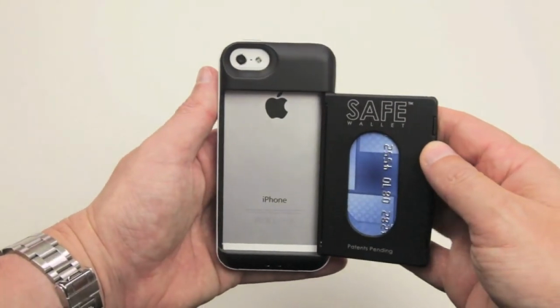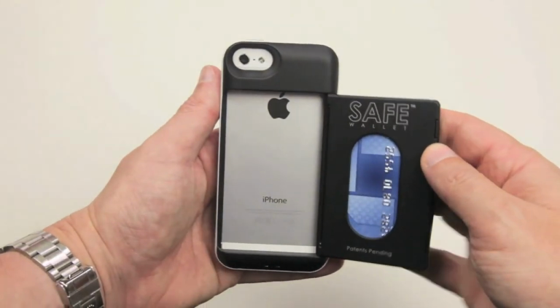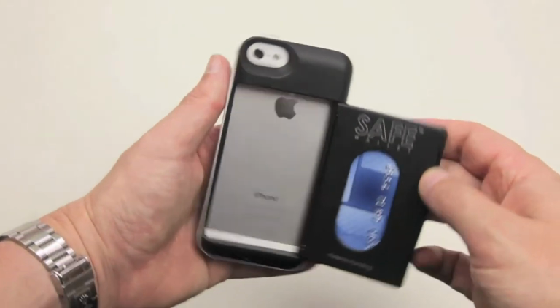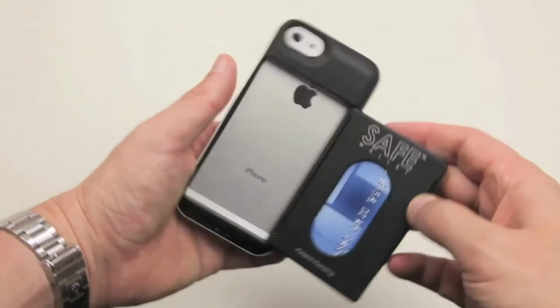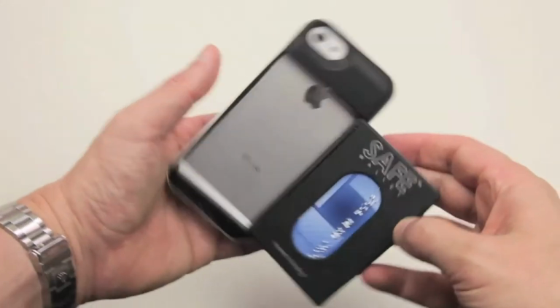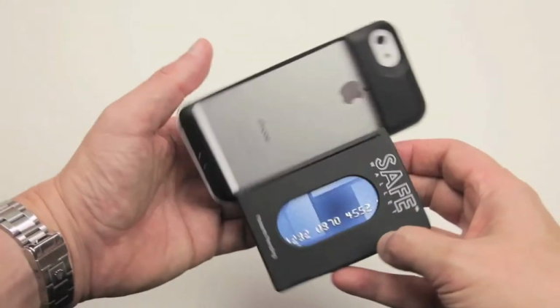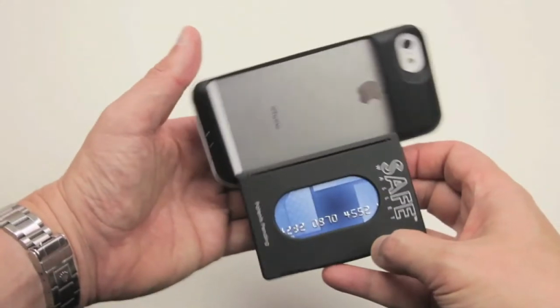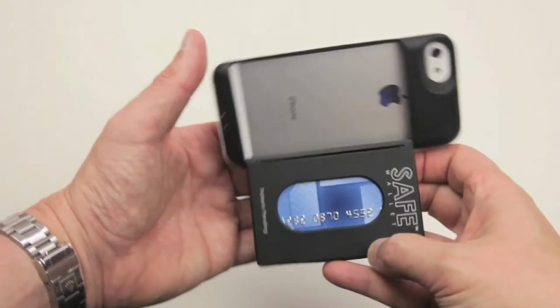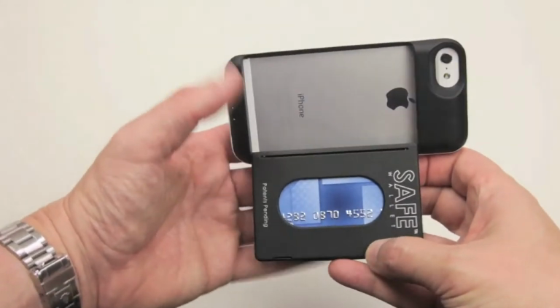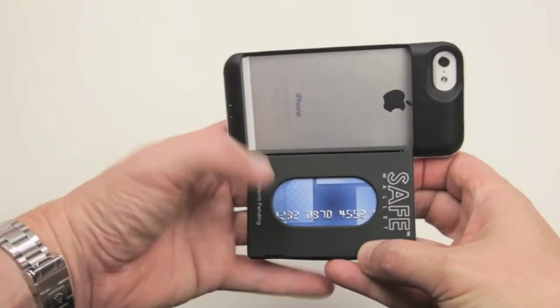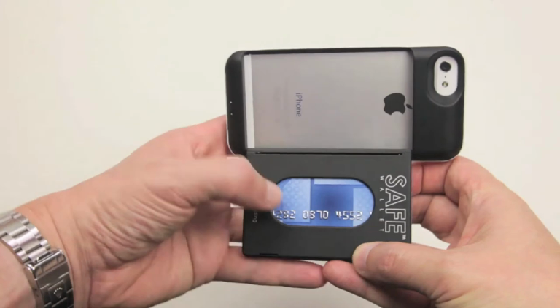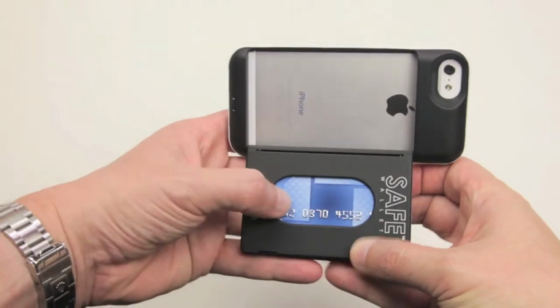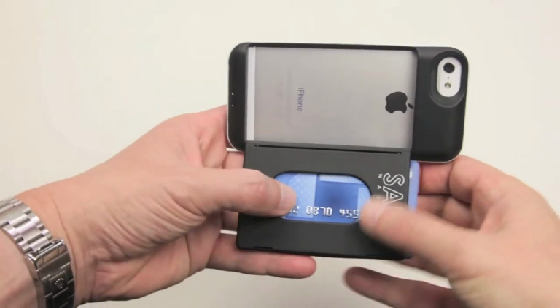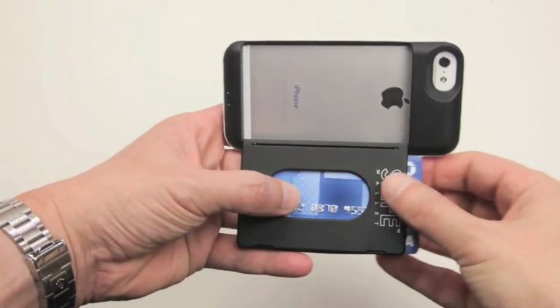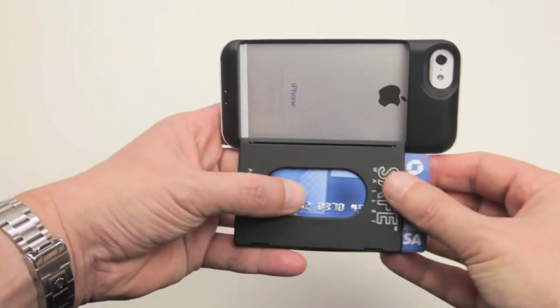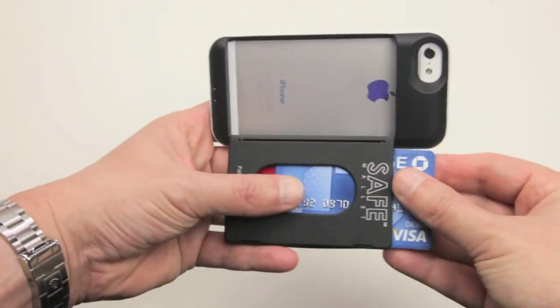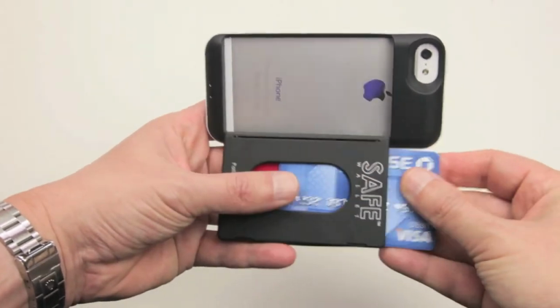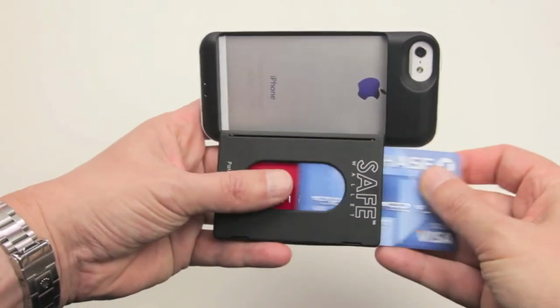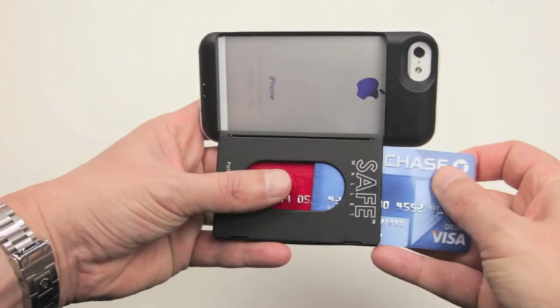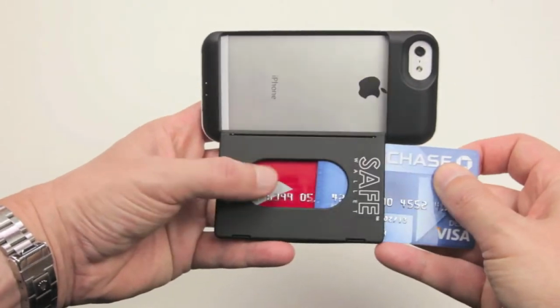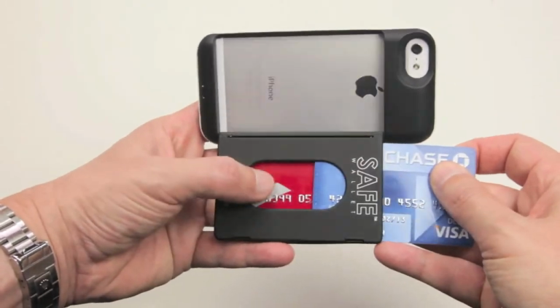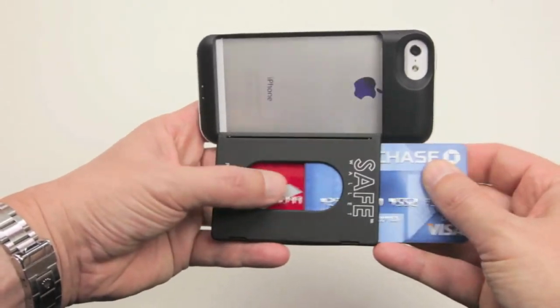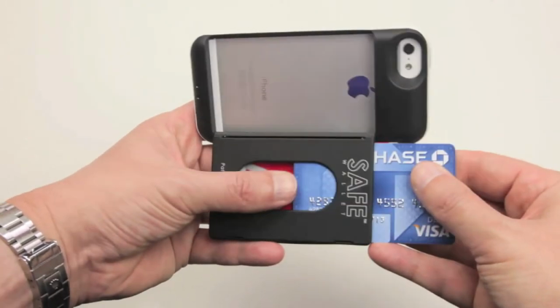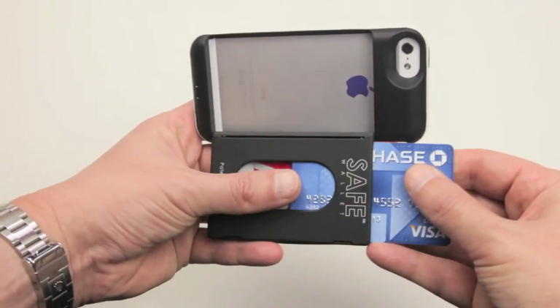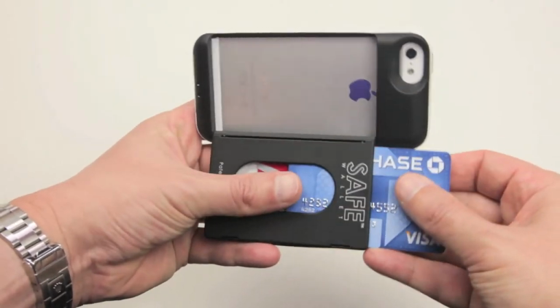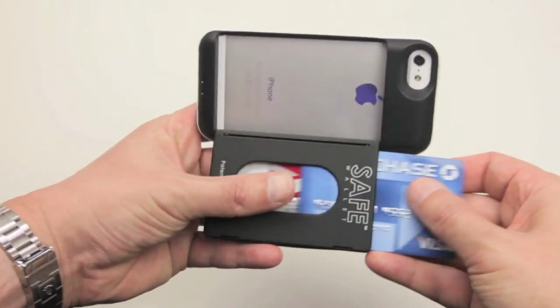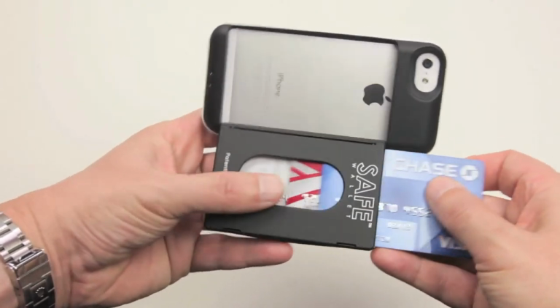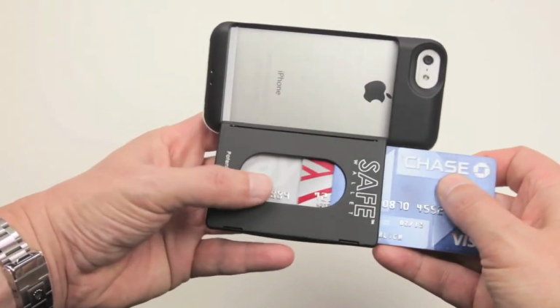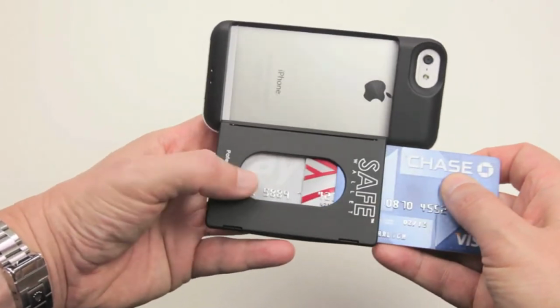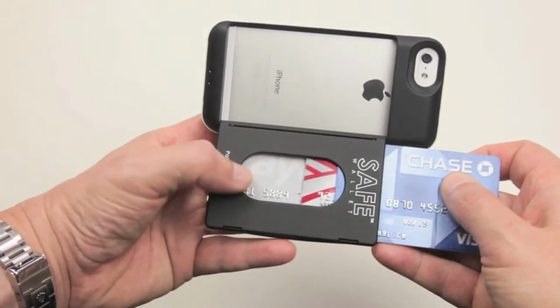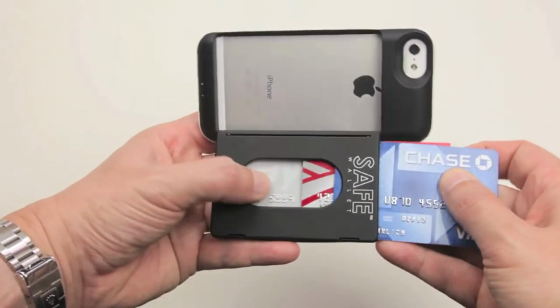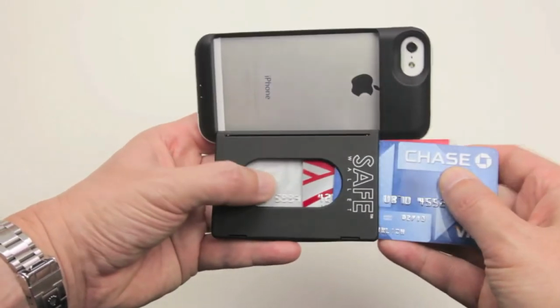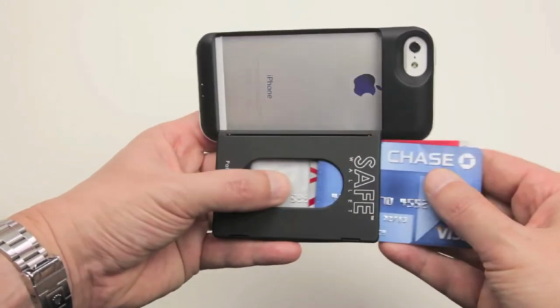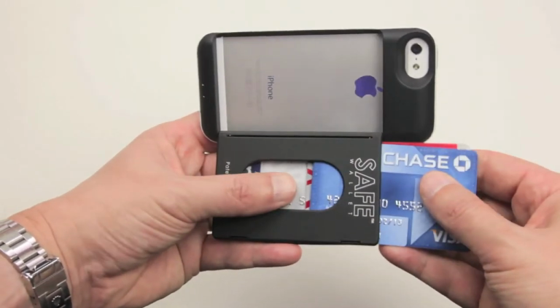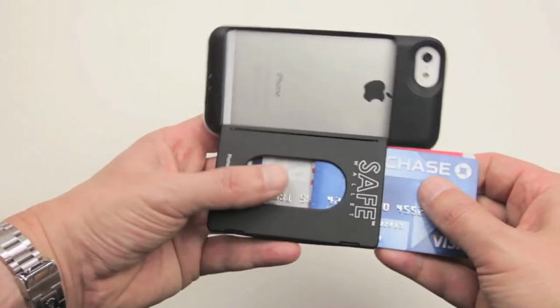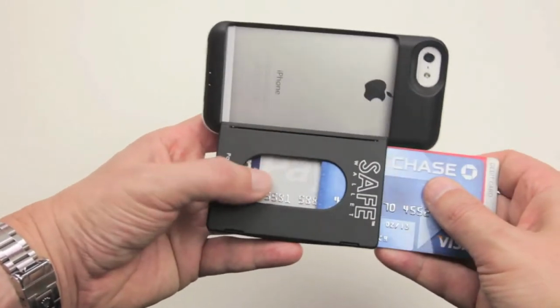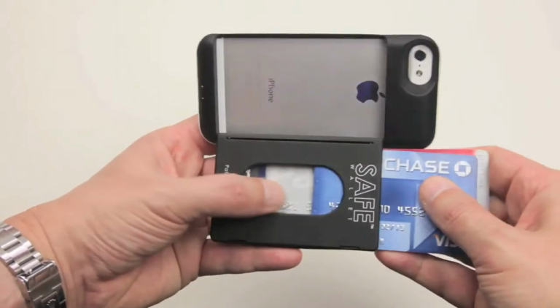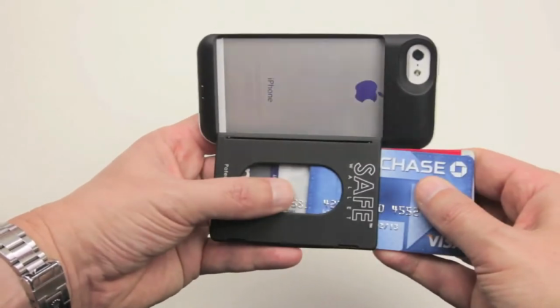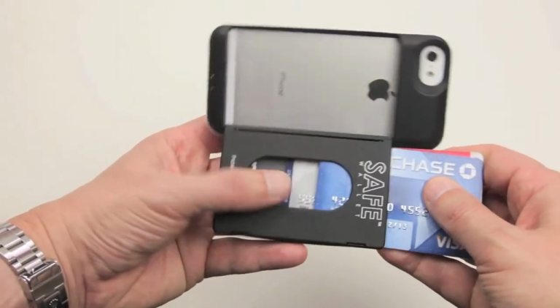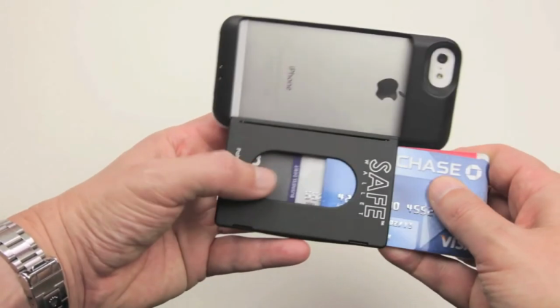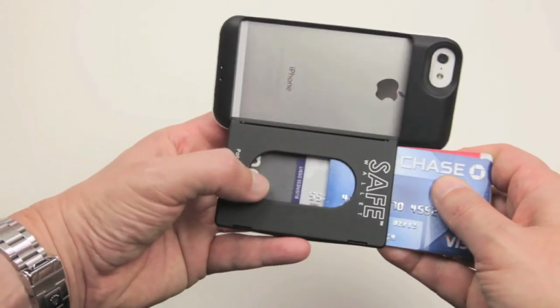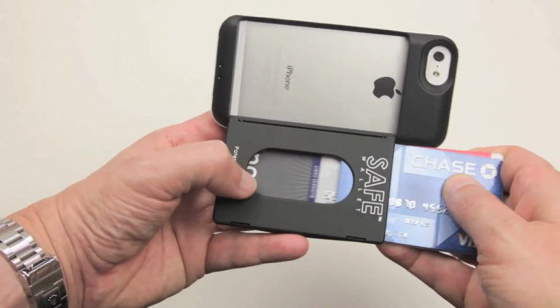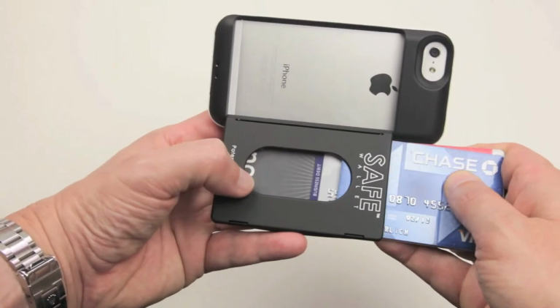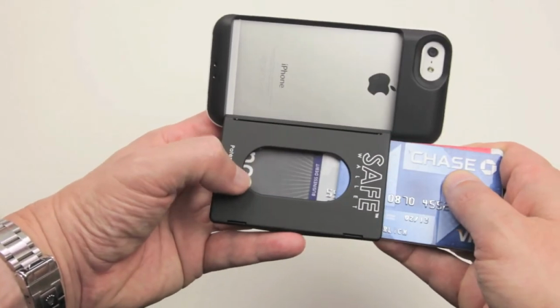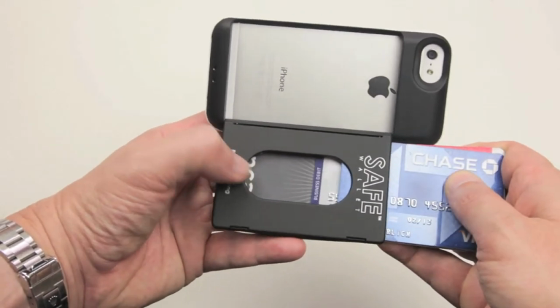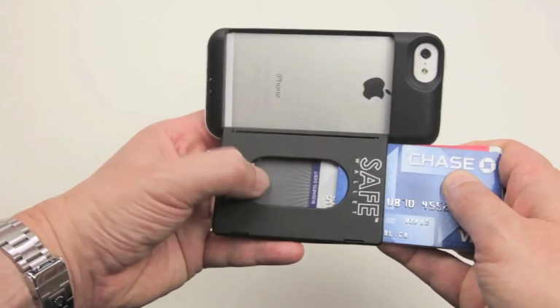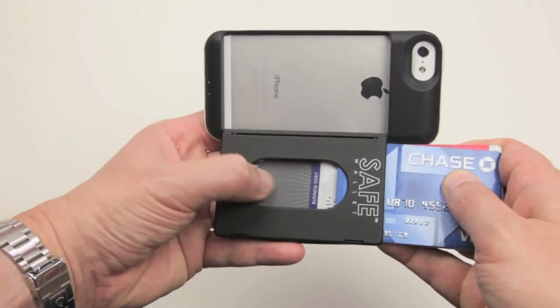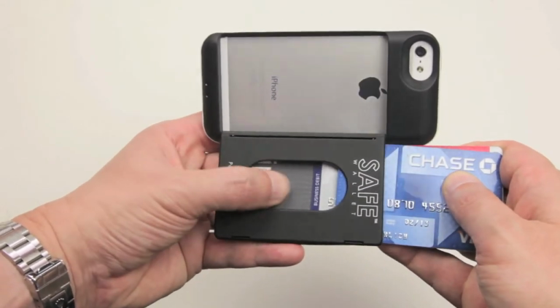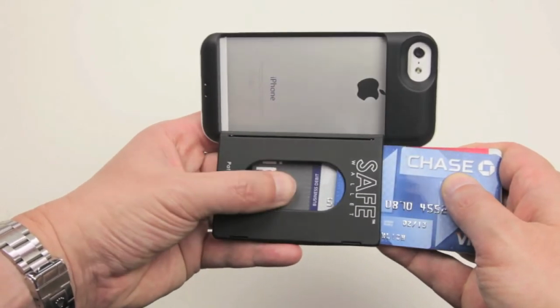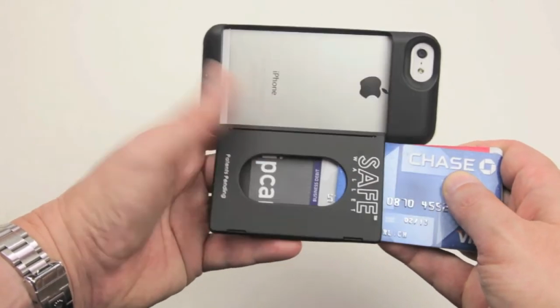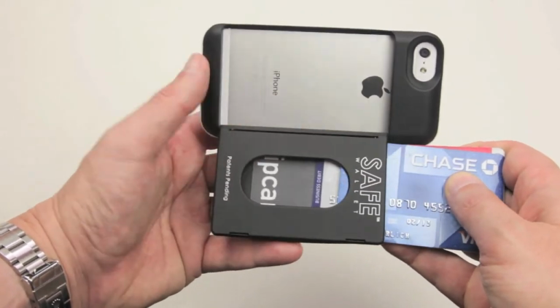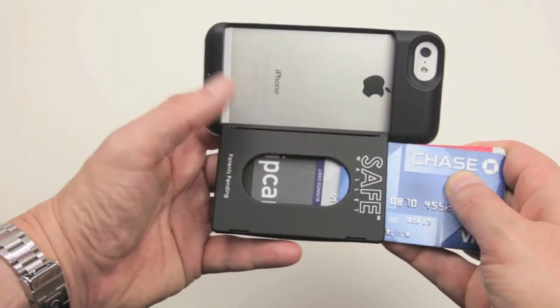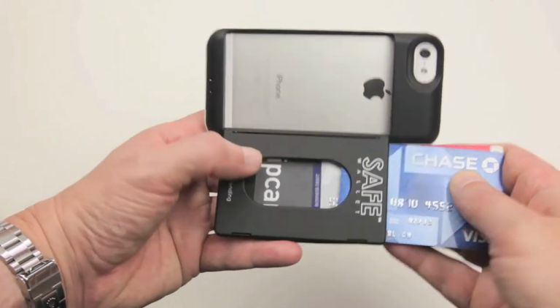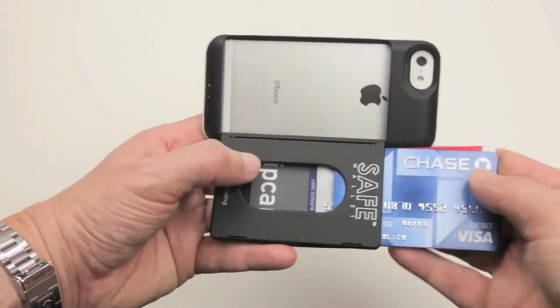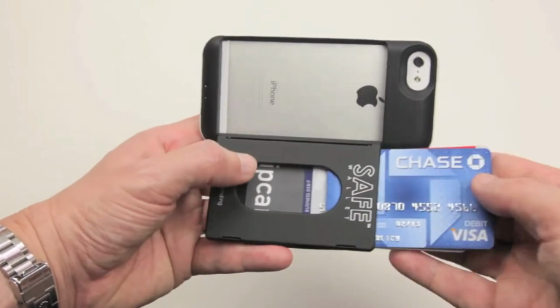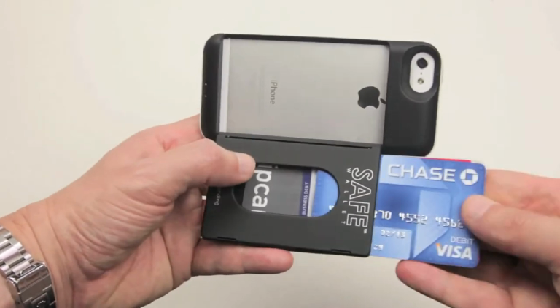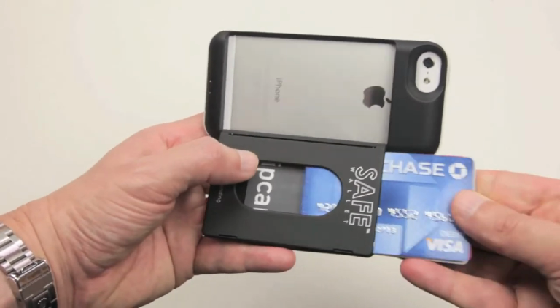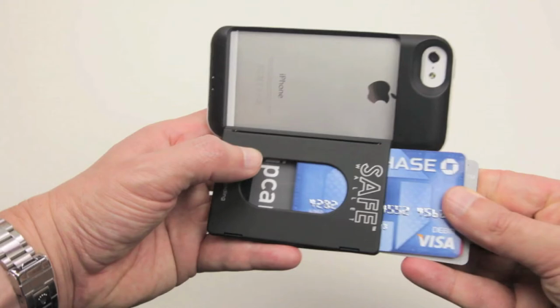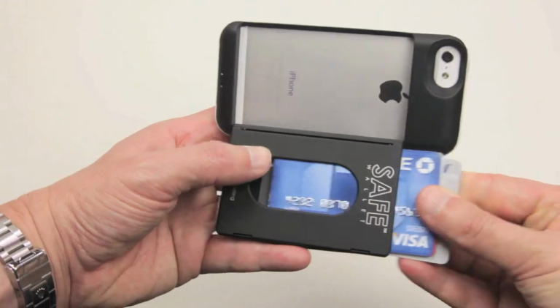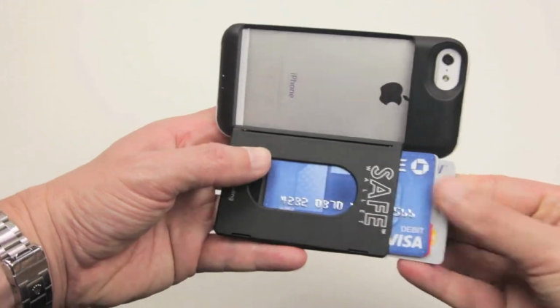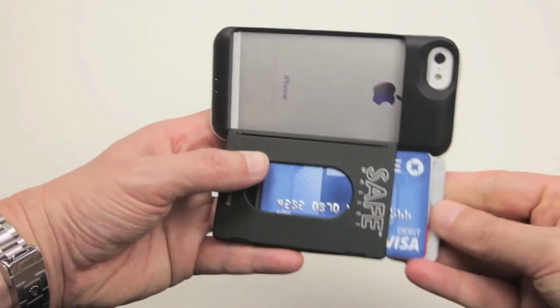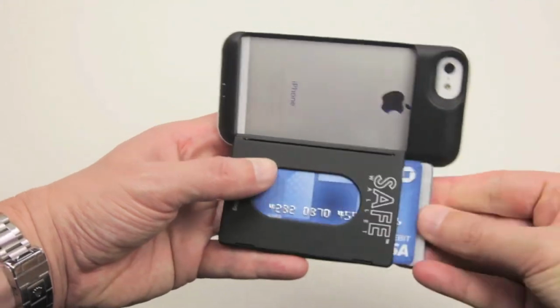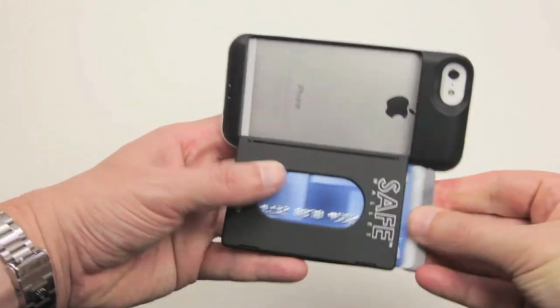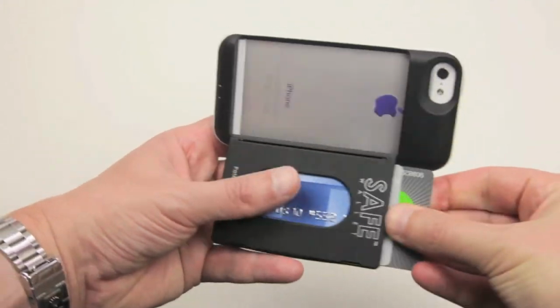Content management couldn't be easier. Getting to any card is as simple as sliding the cards above it out of the way and removing the one you want.